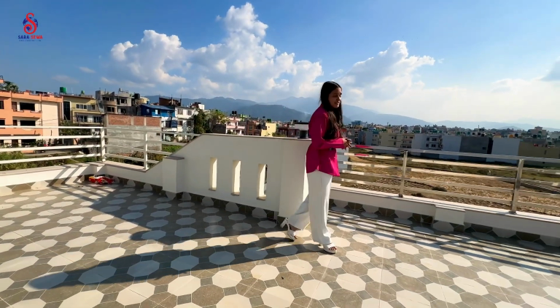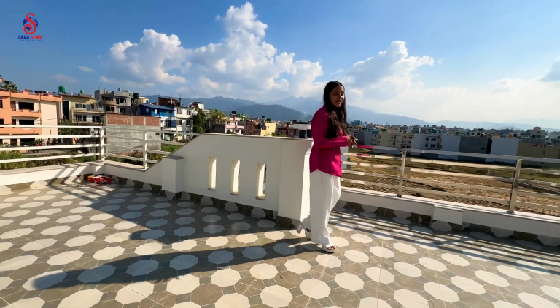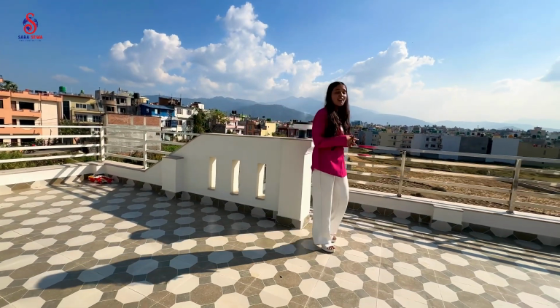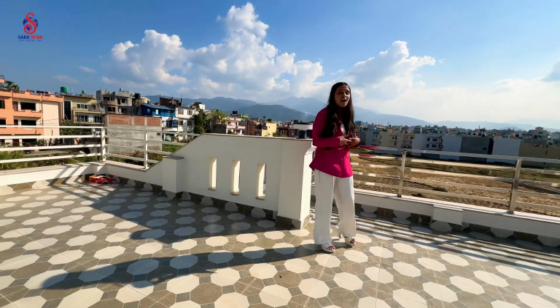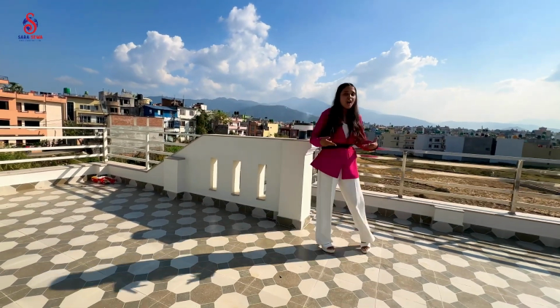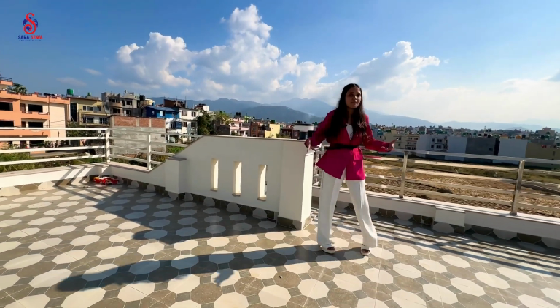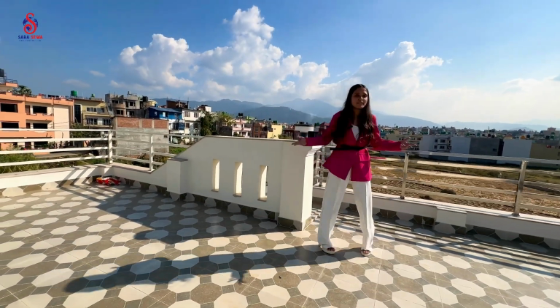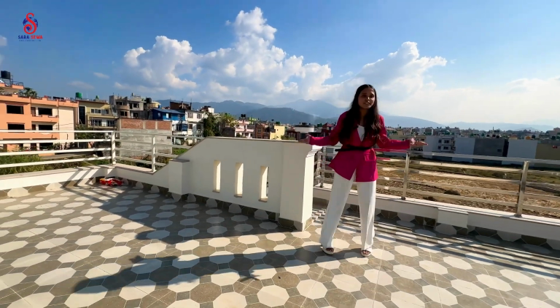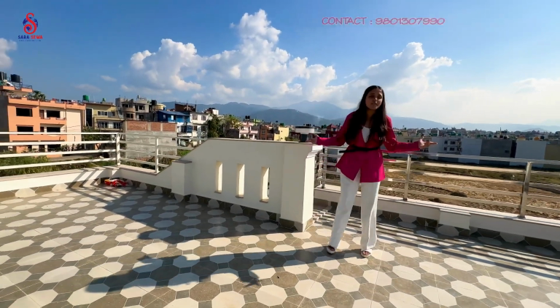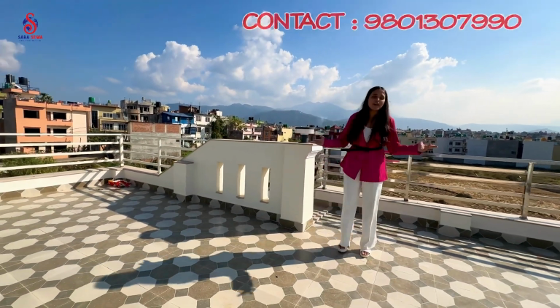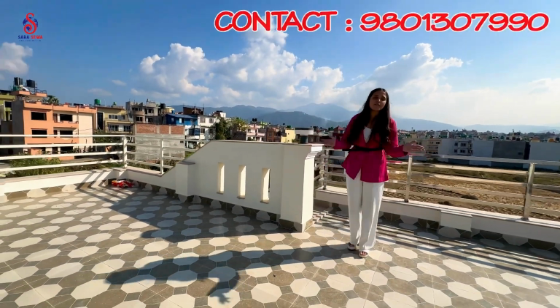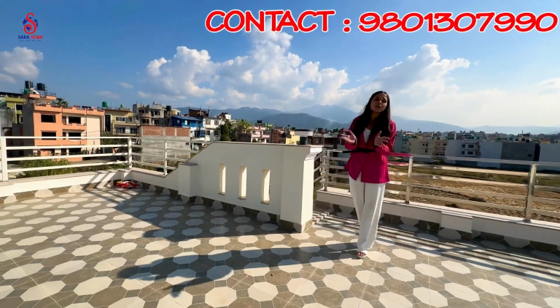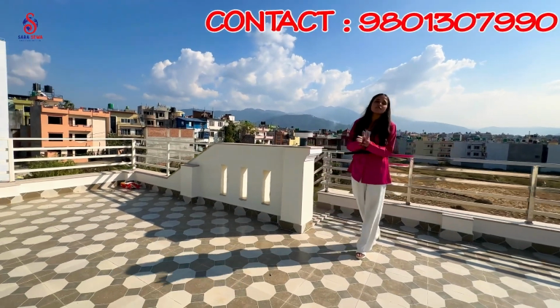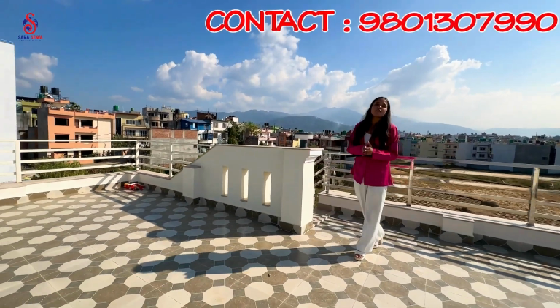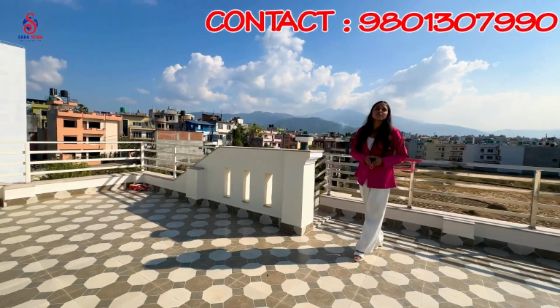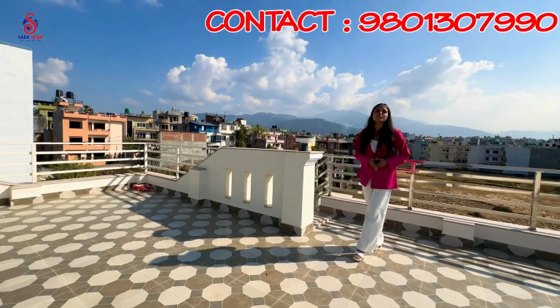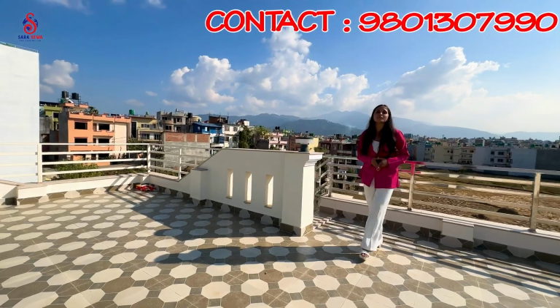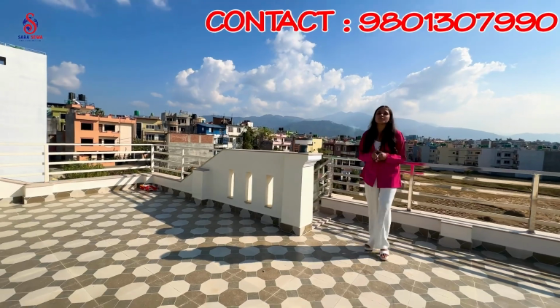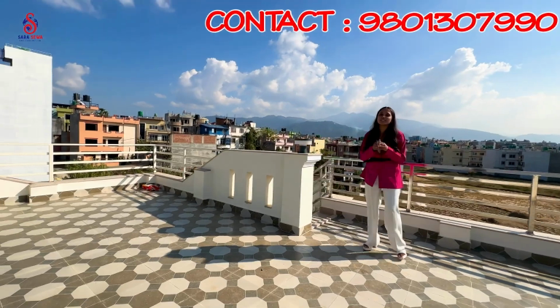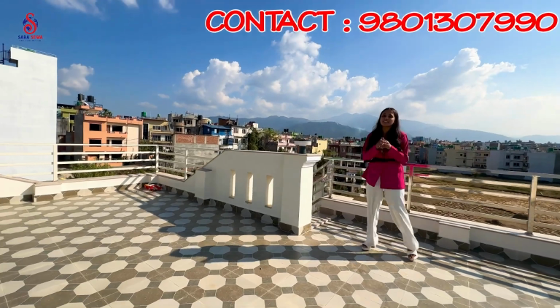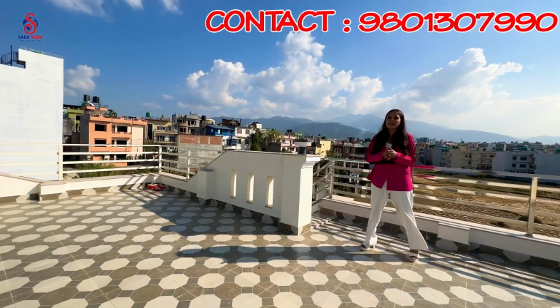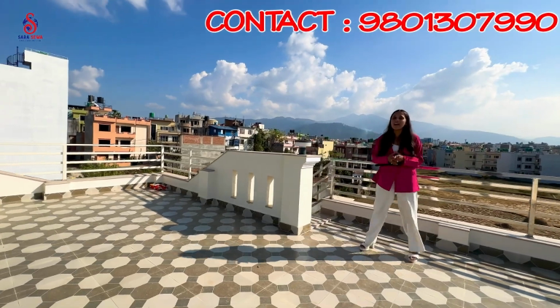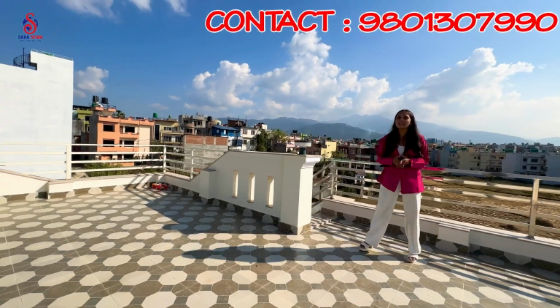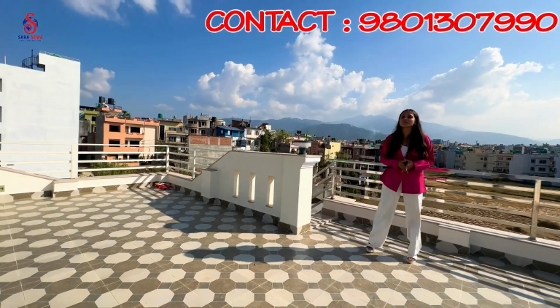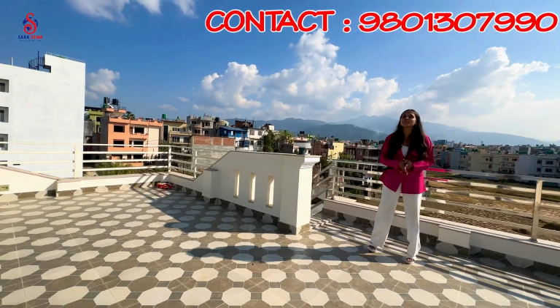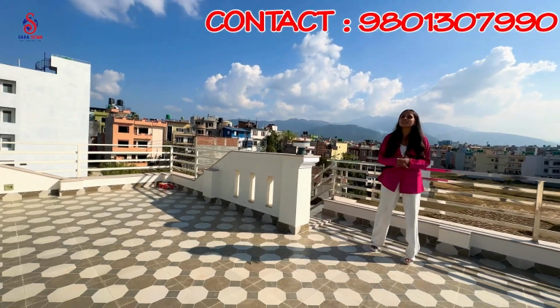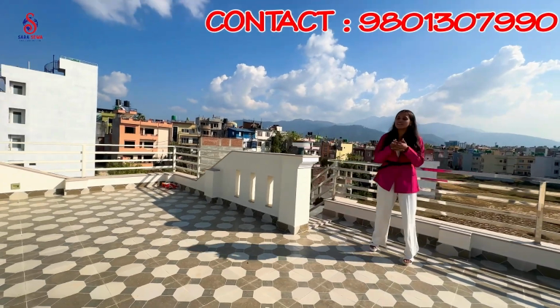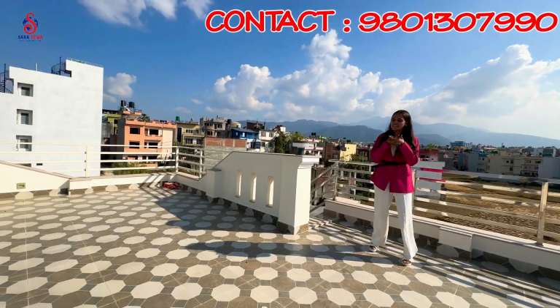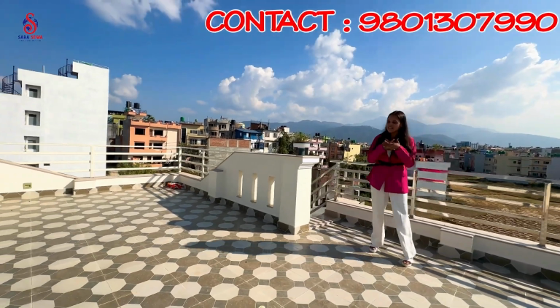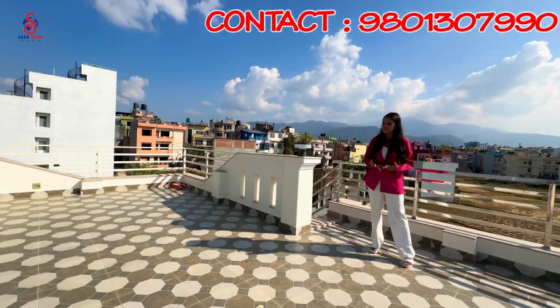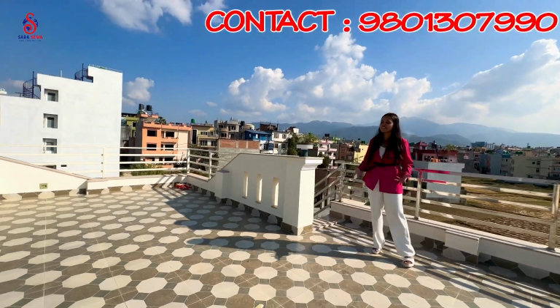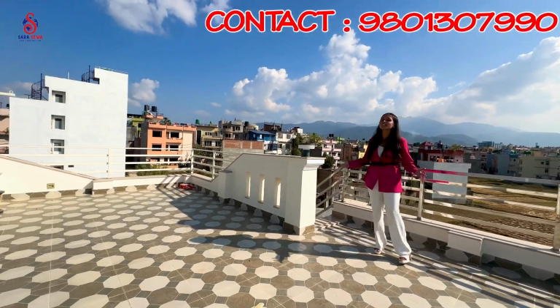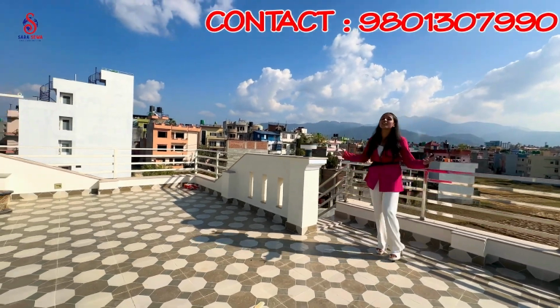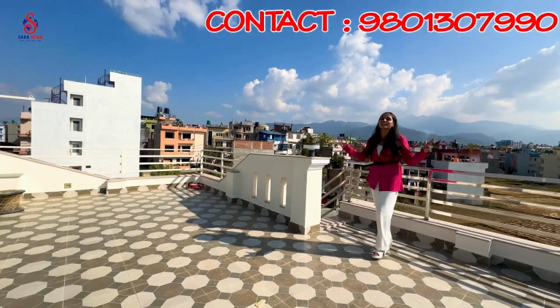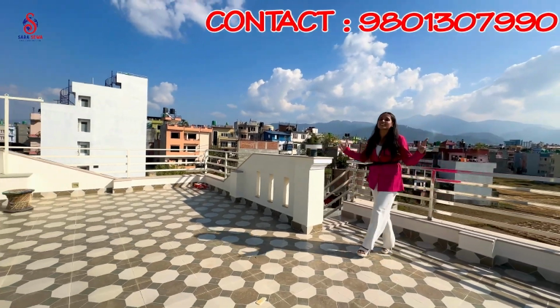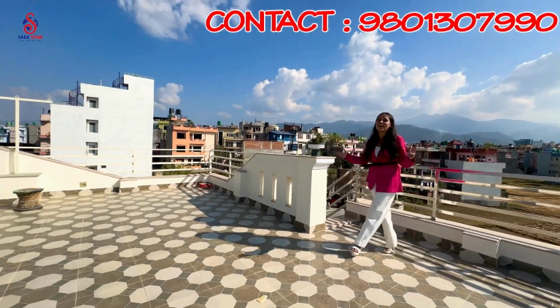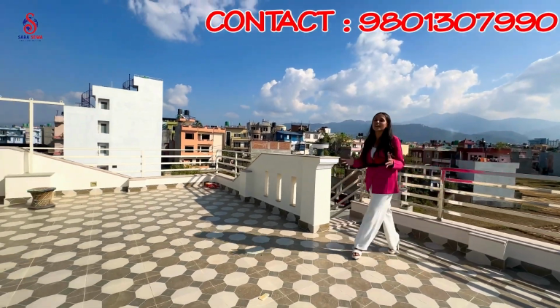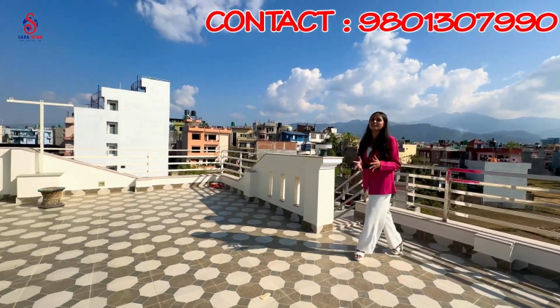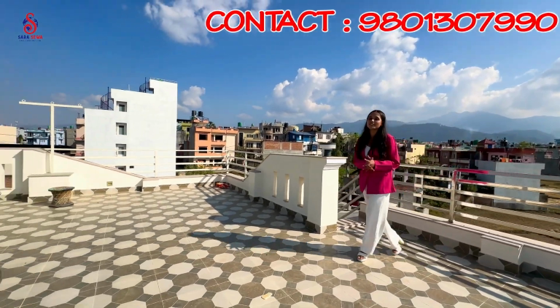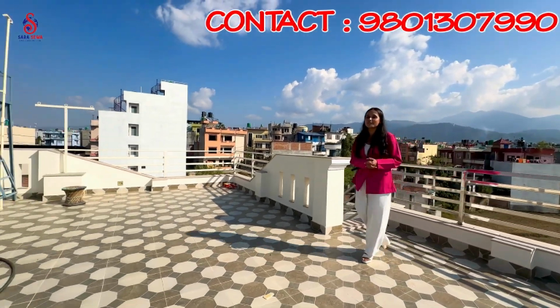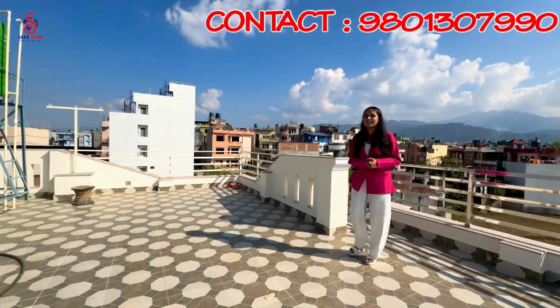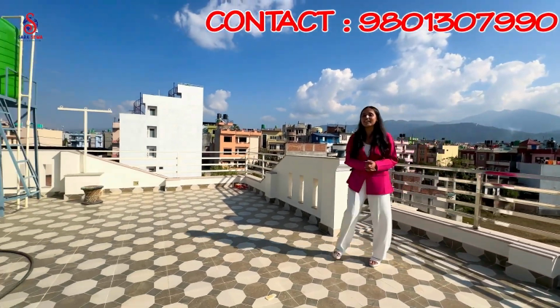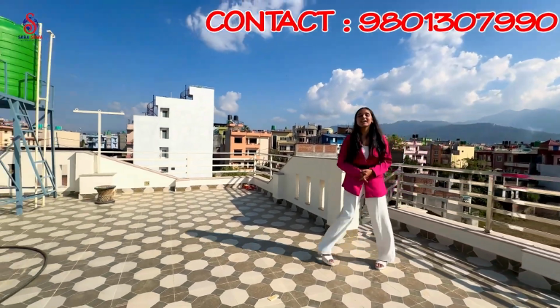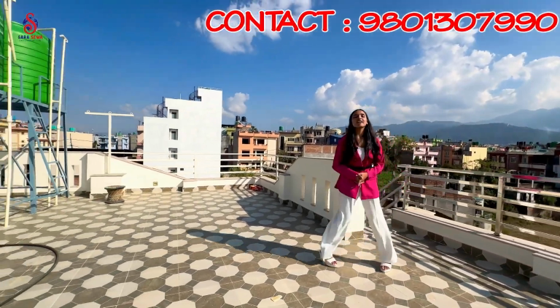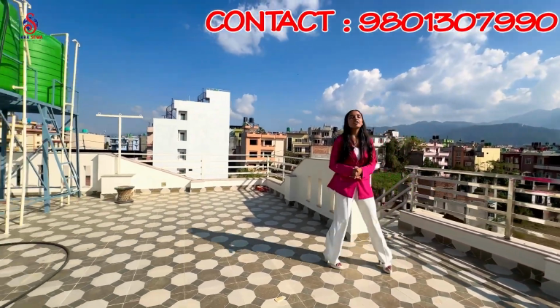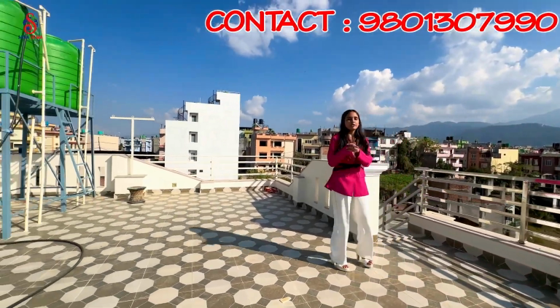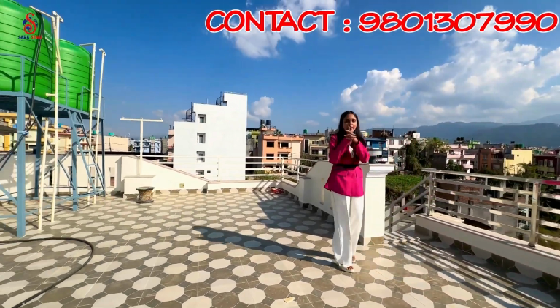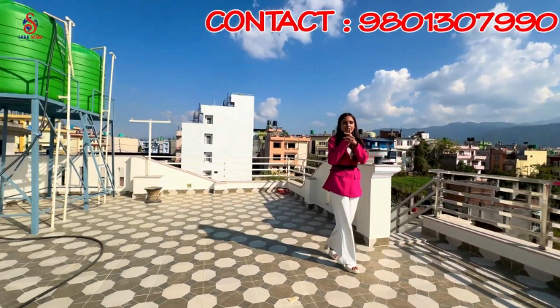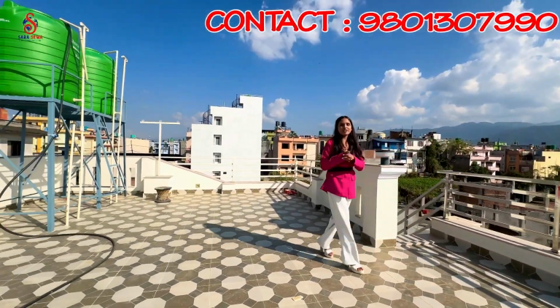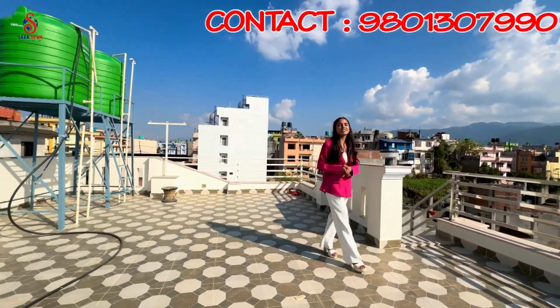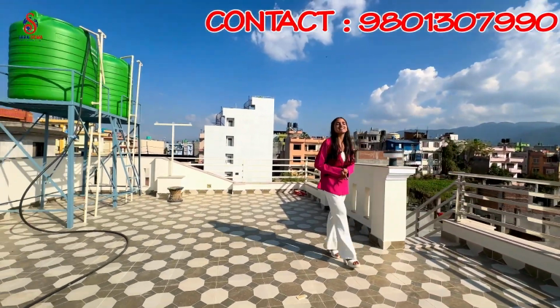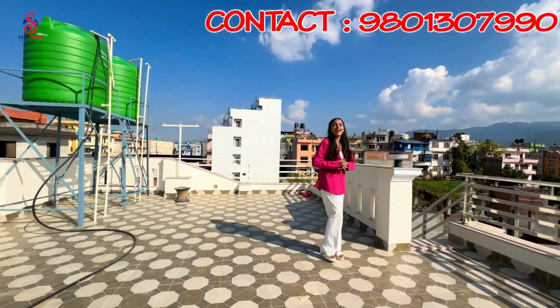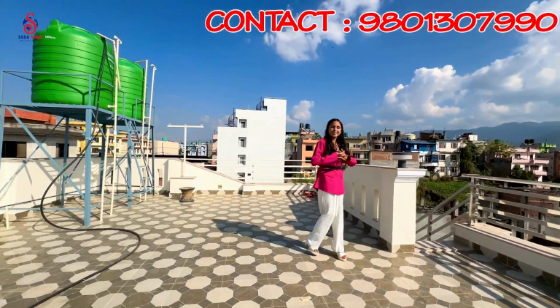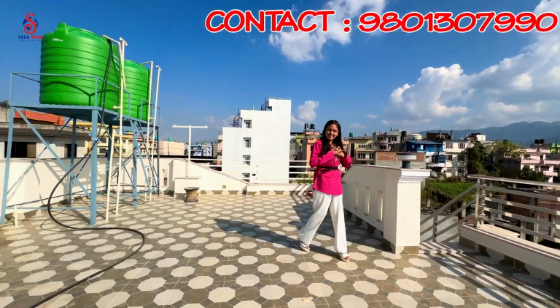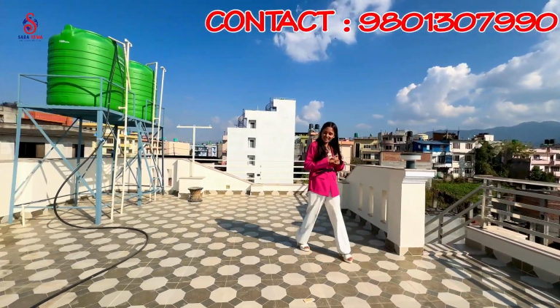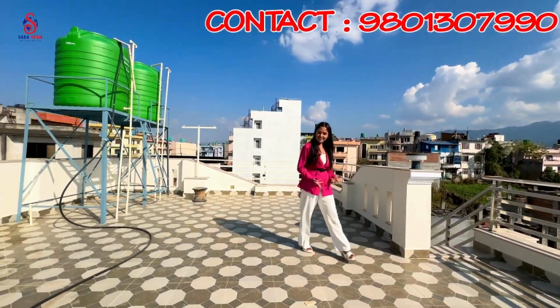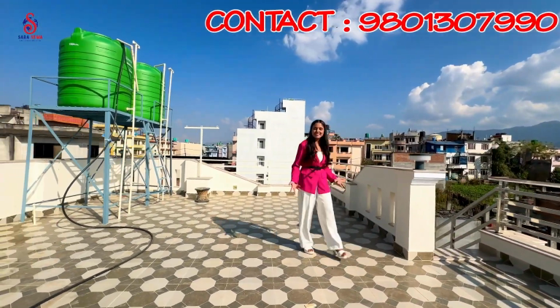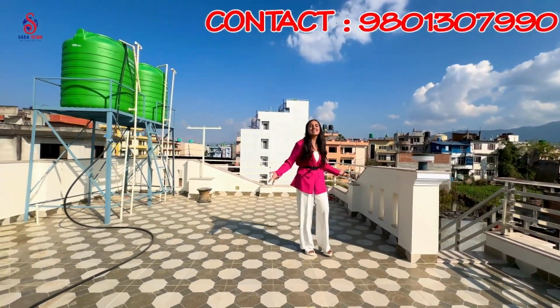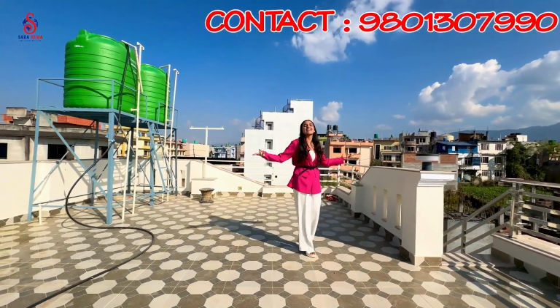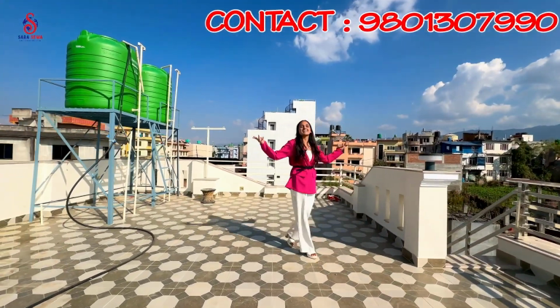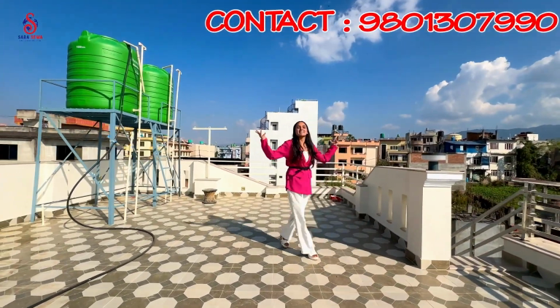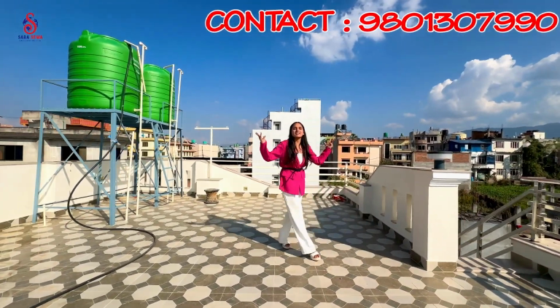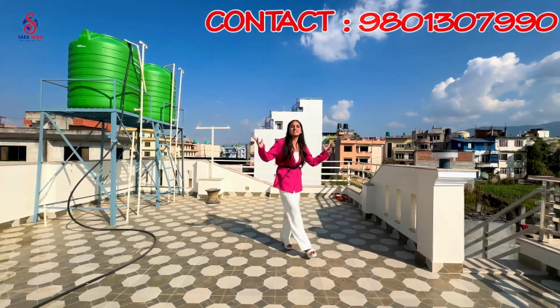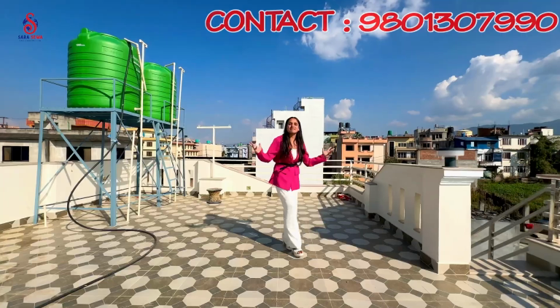We have to contact the Sara Seva team for more information about this property.